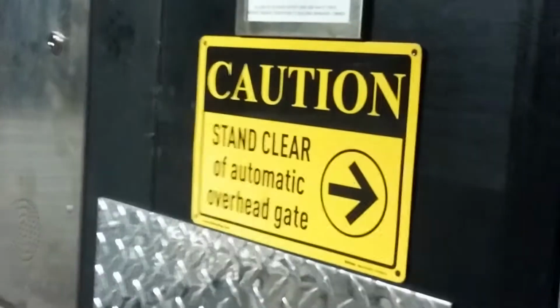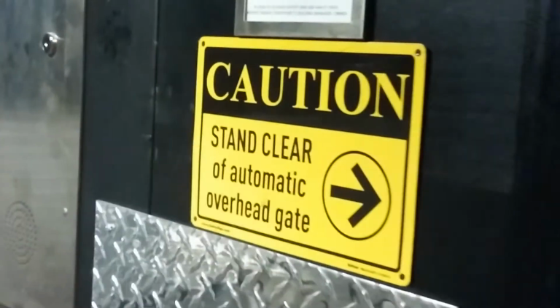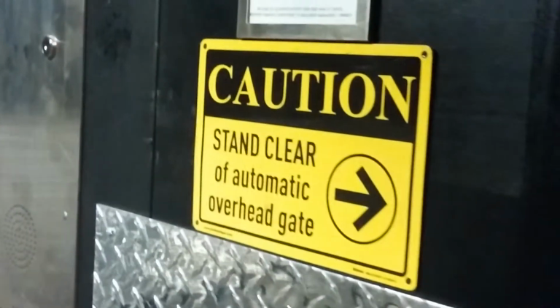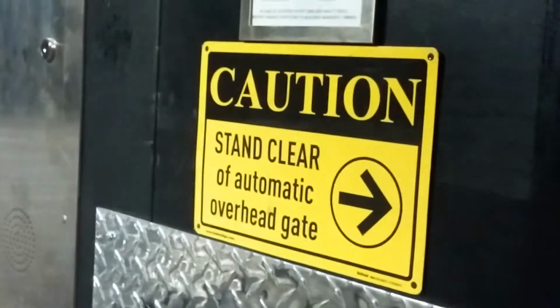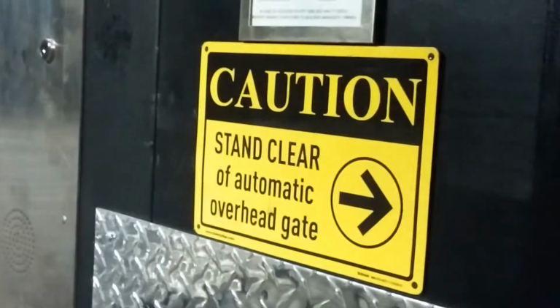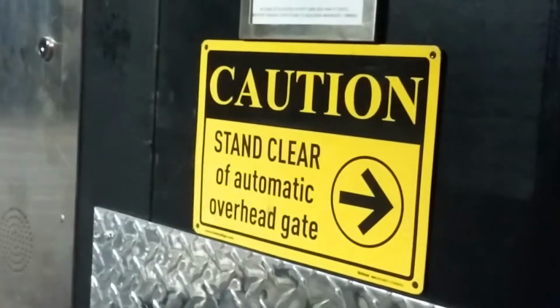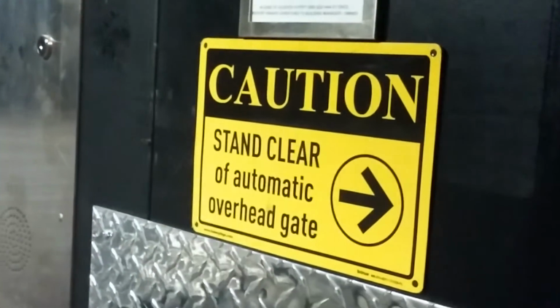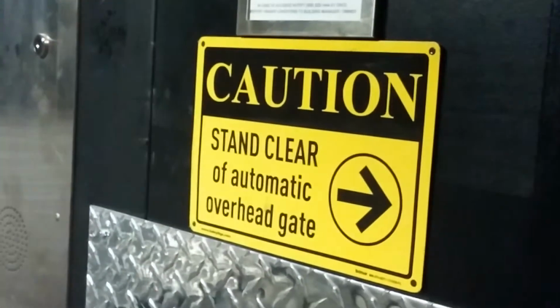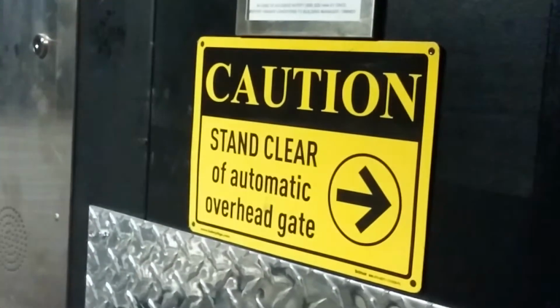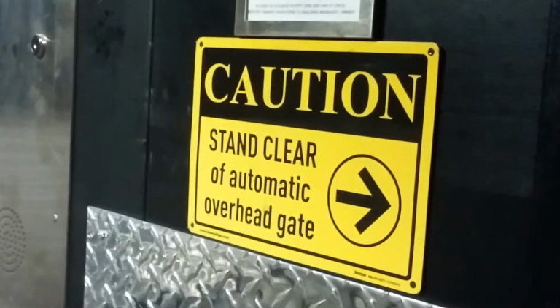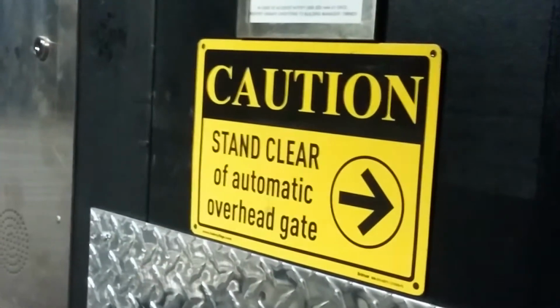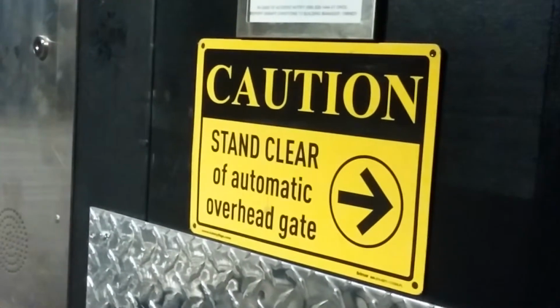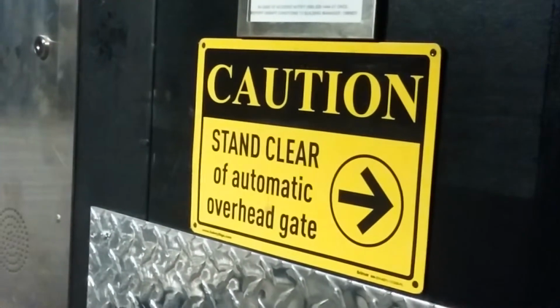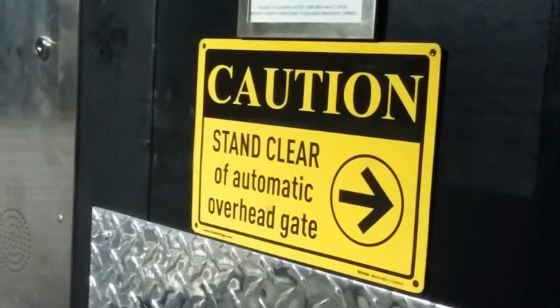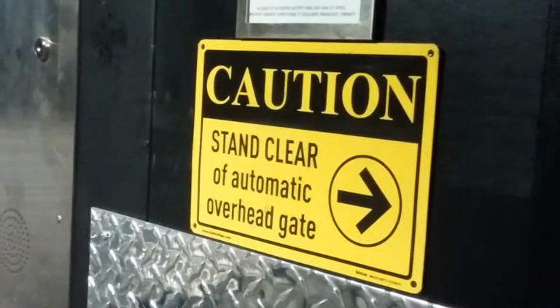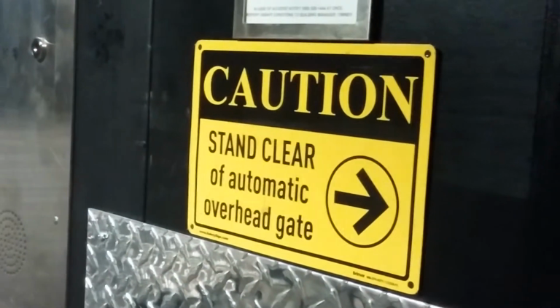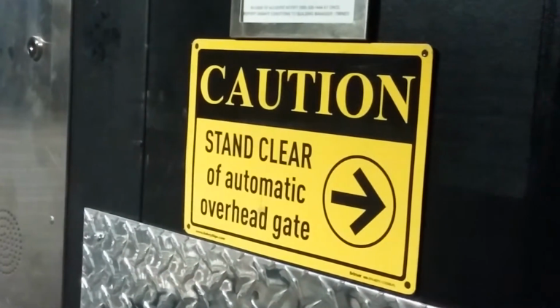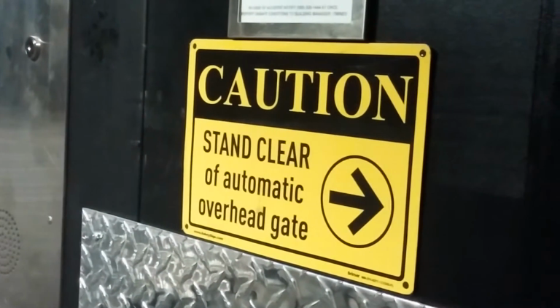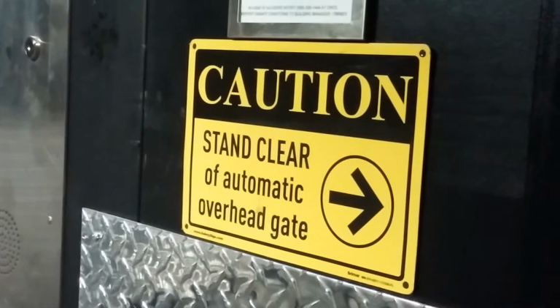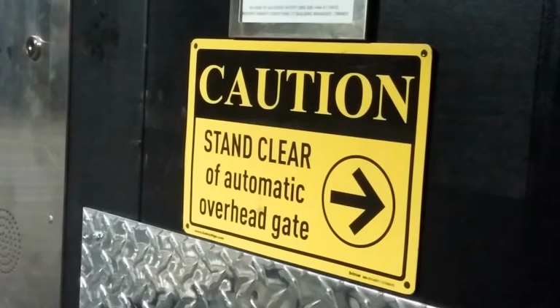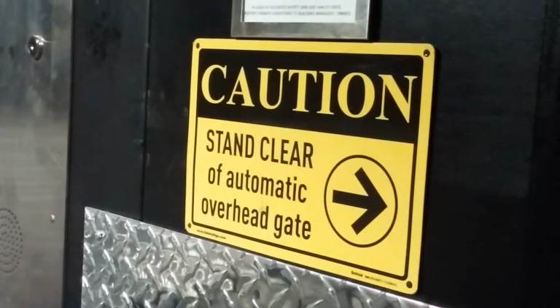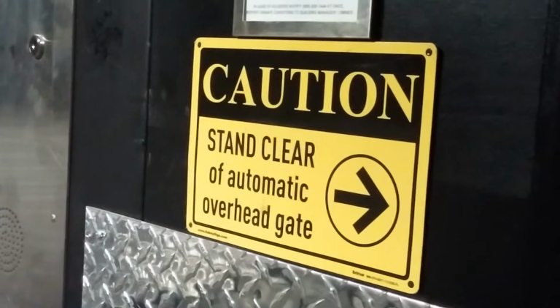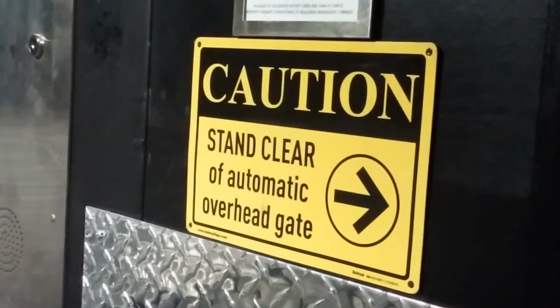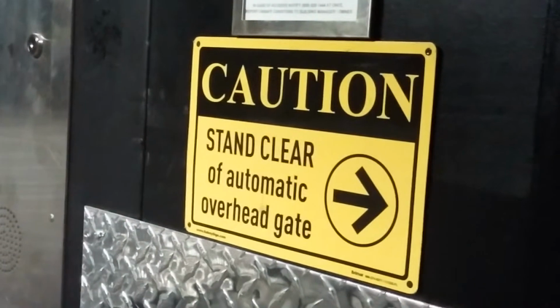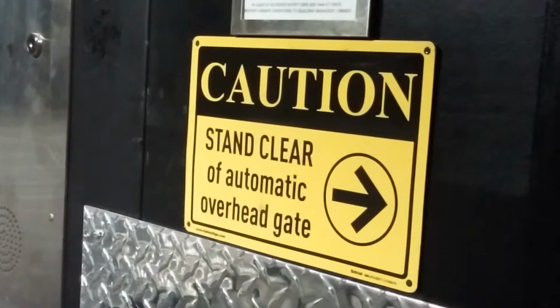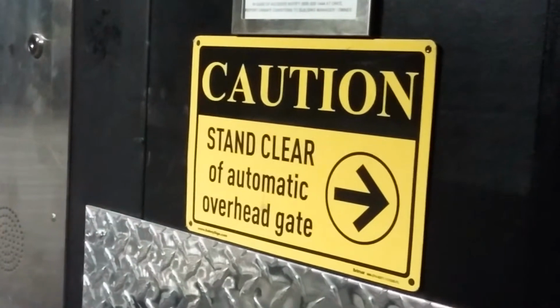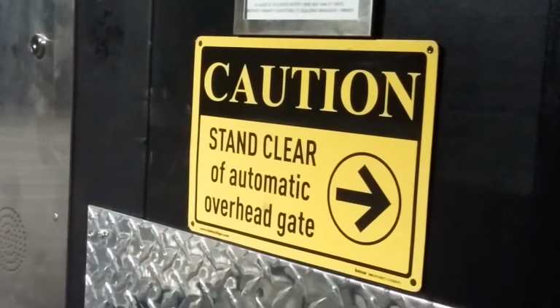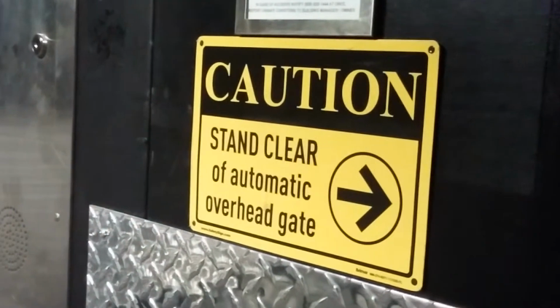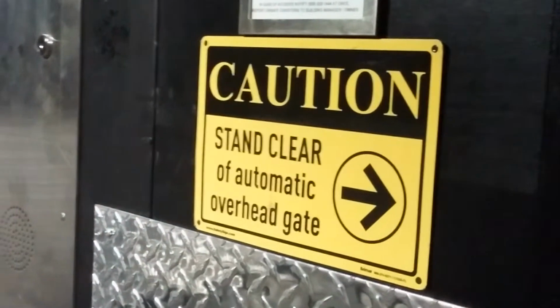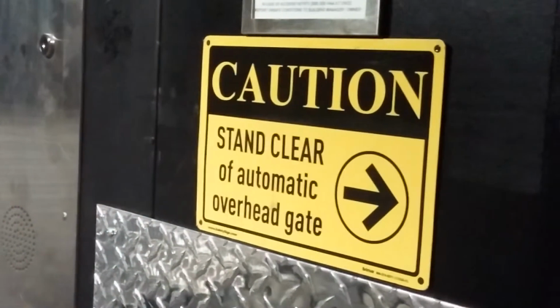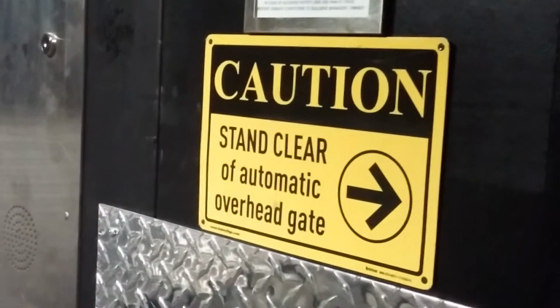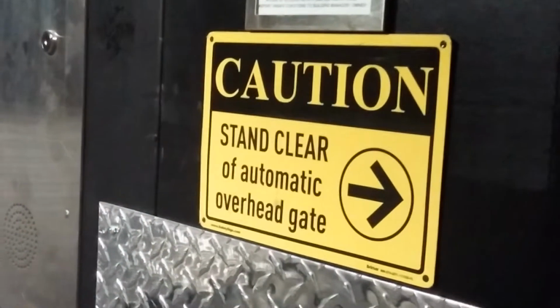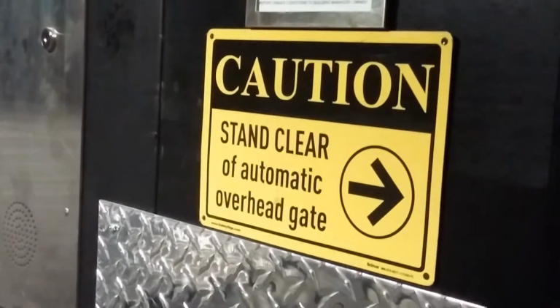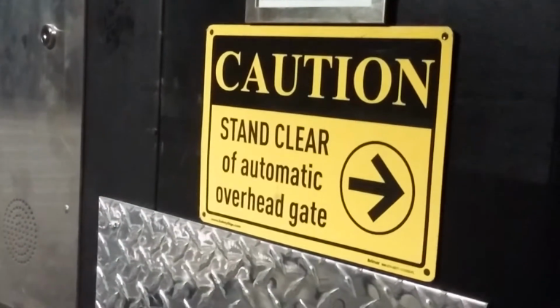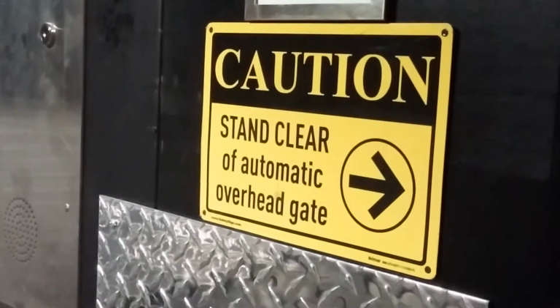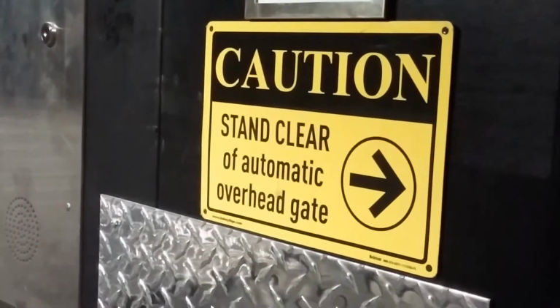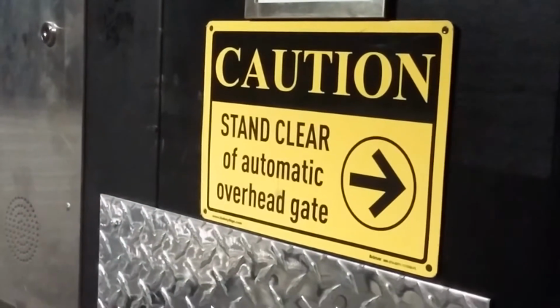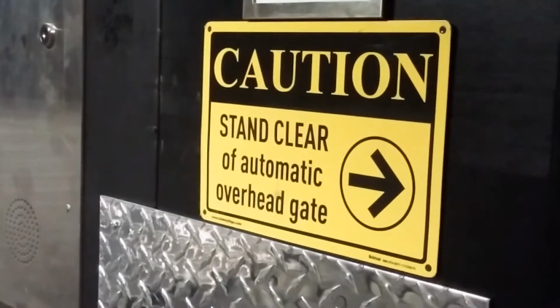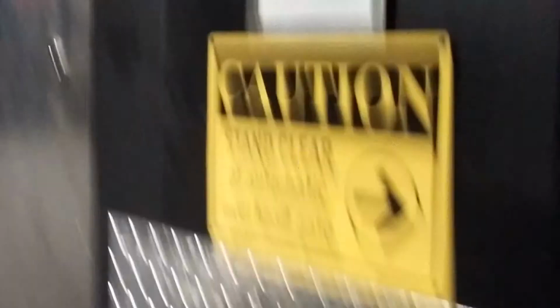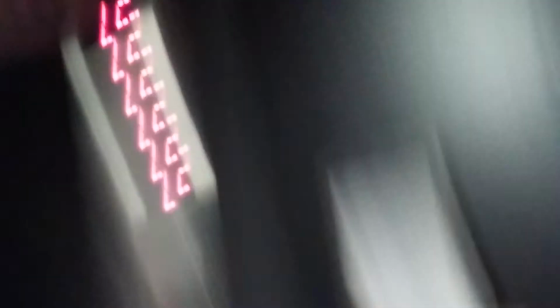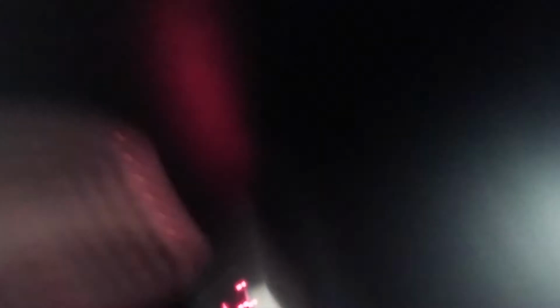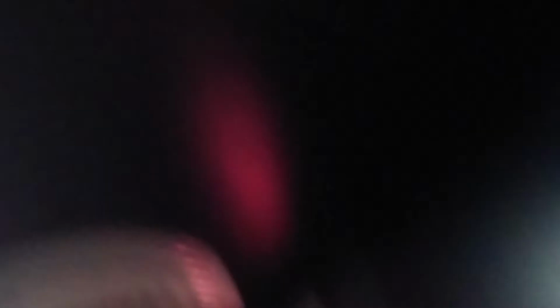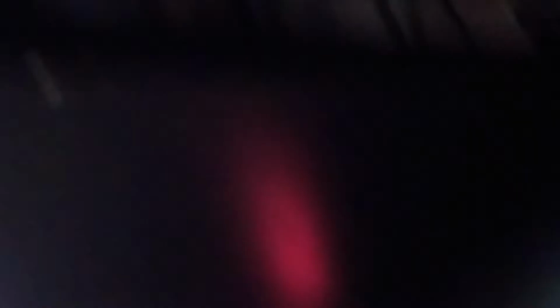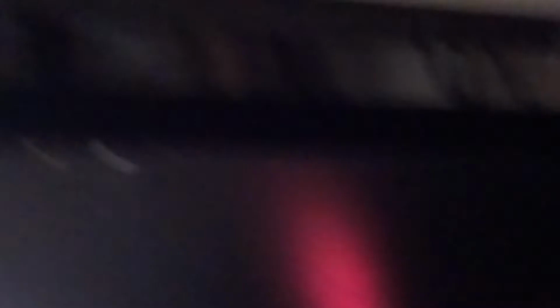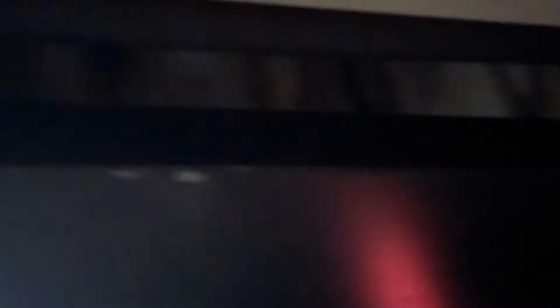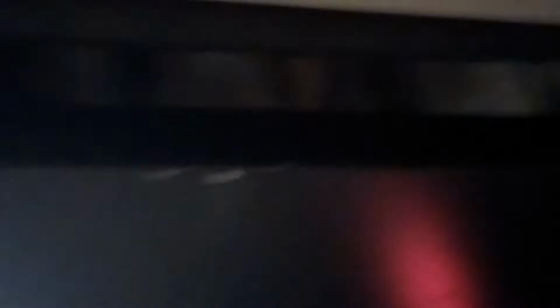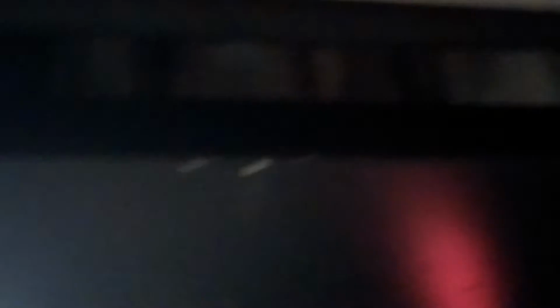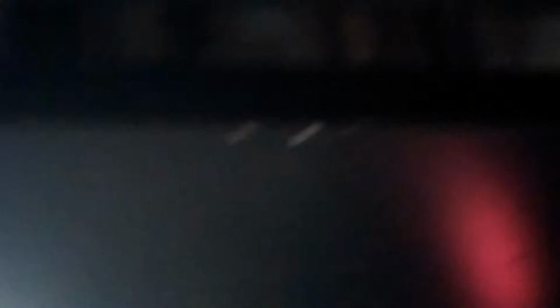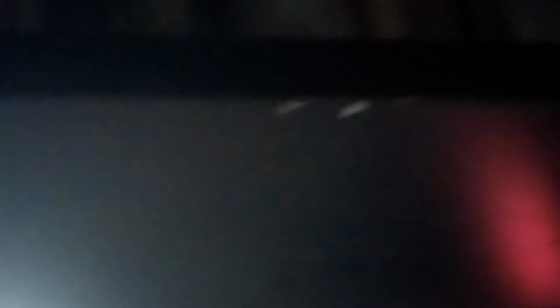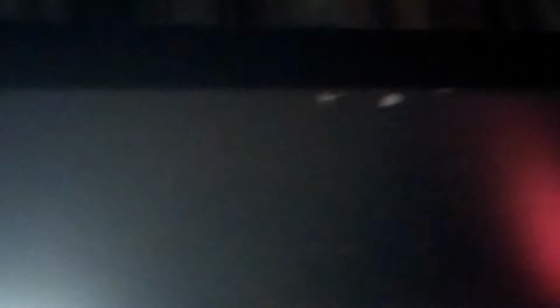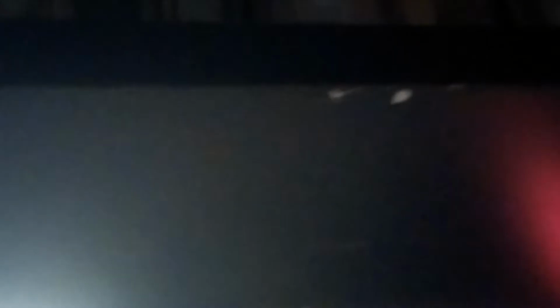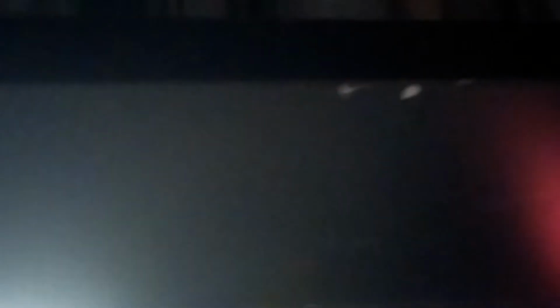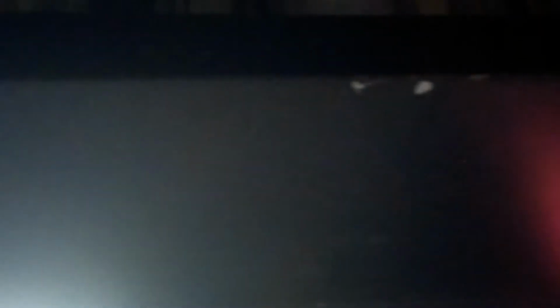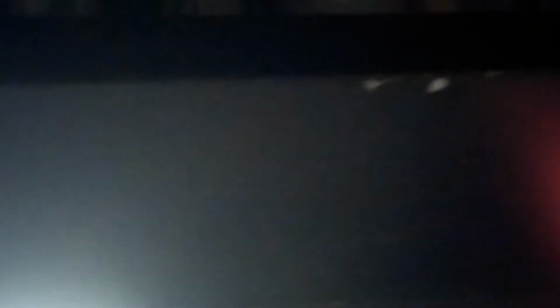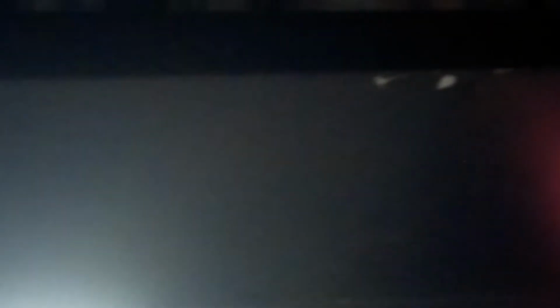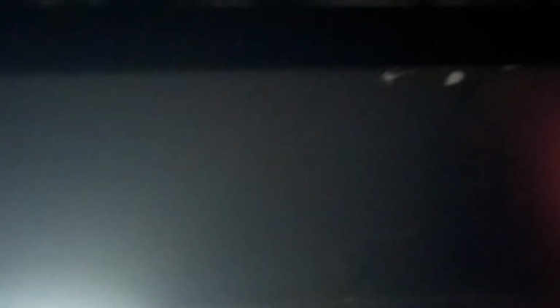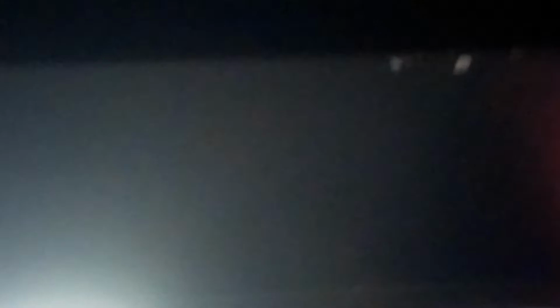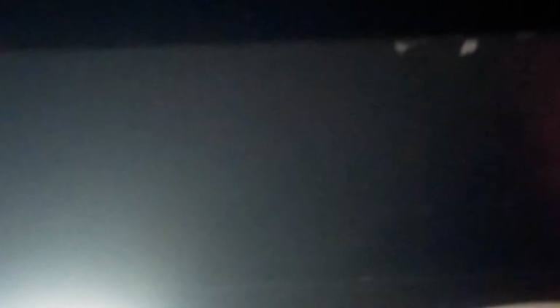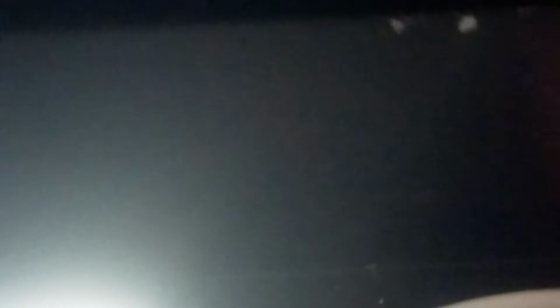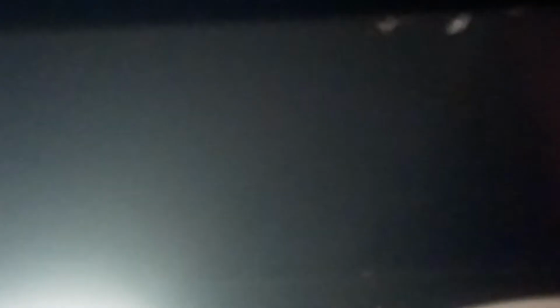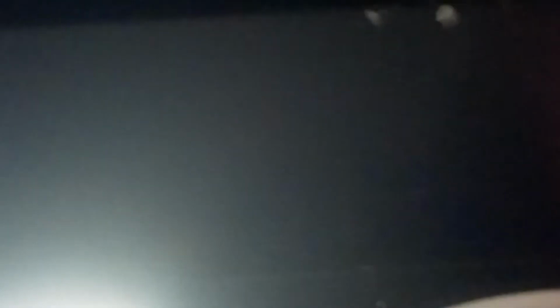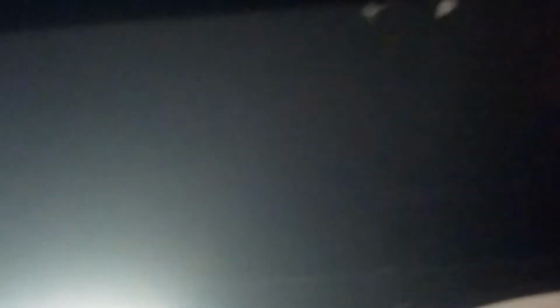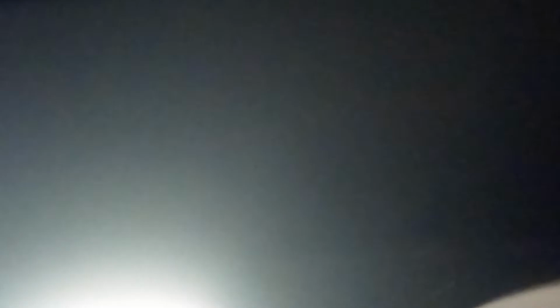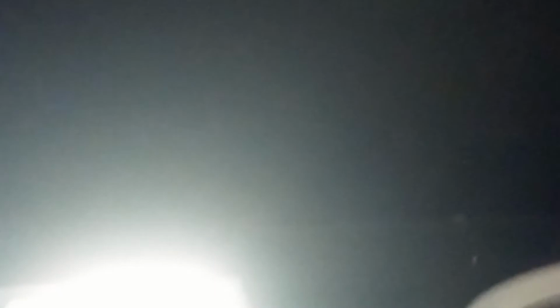Stand clear for the automatic overhead gate. Right up there is the overhead gate.